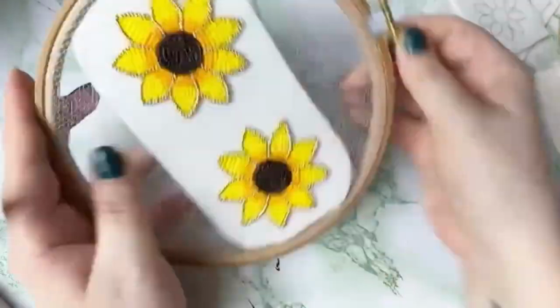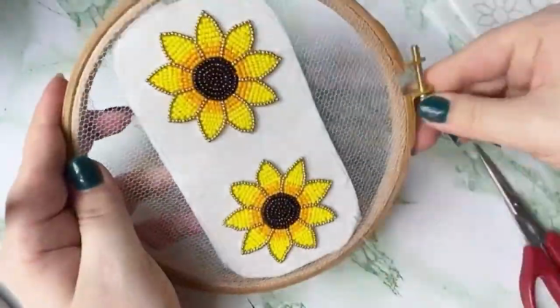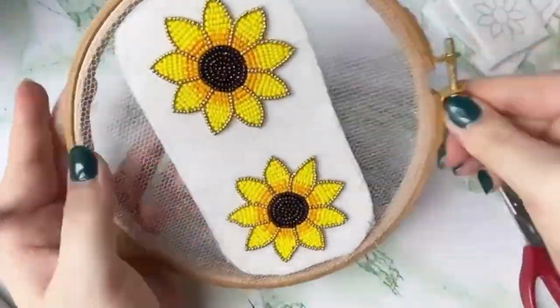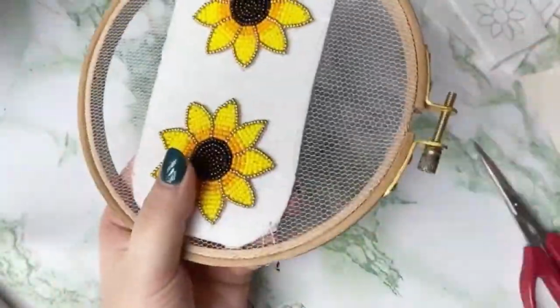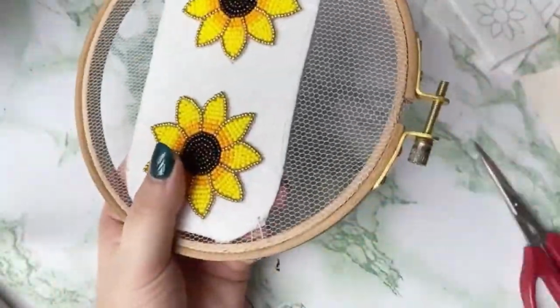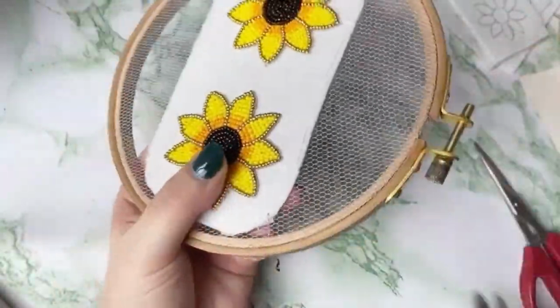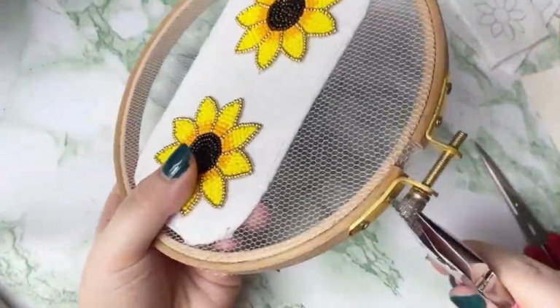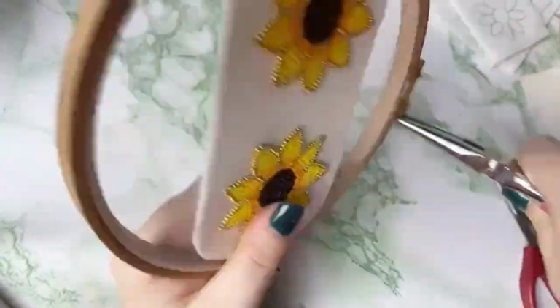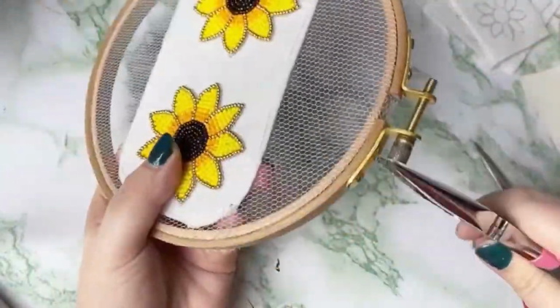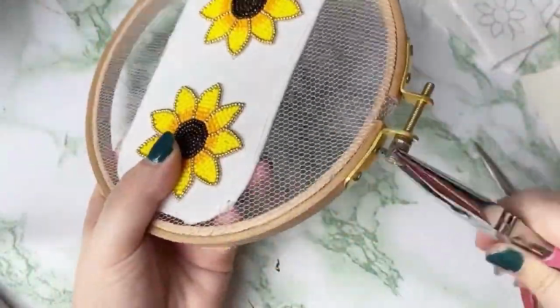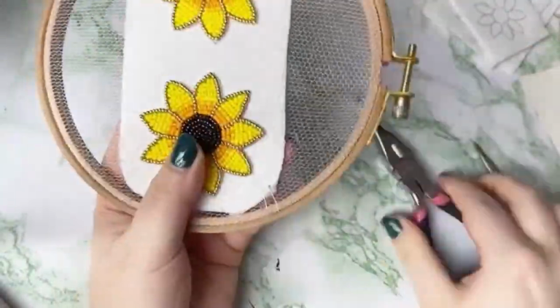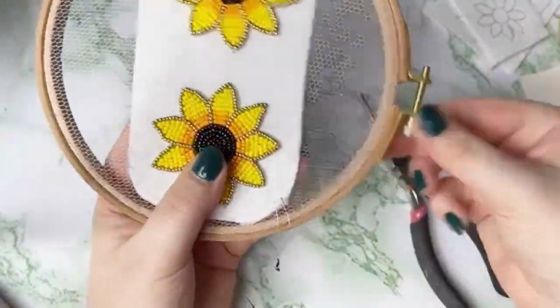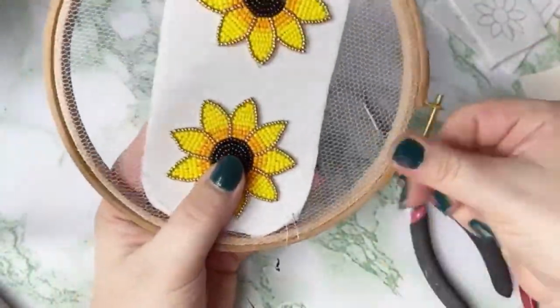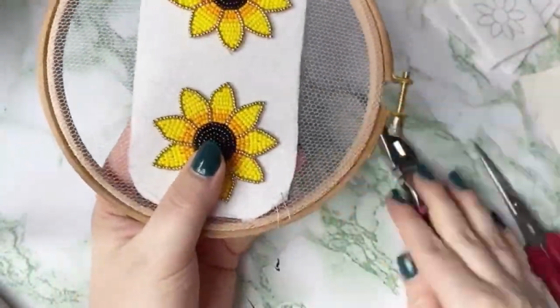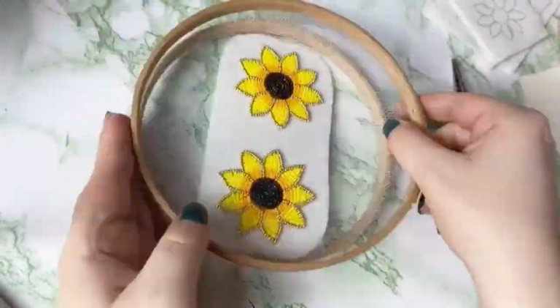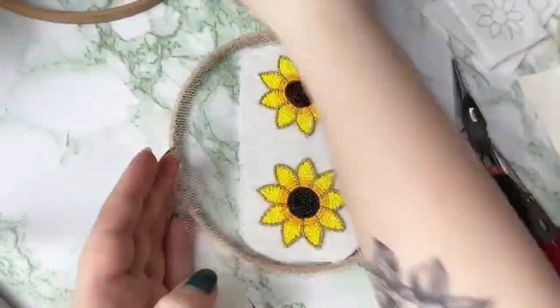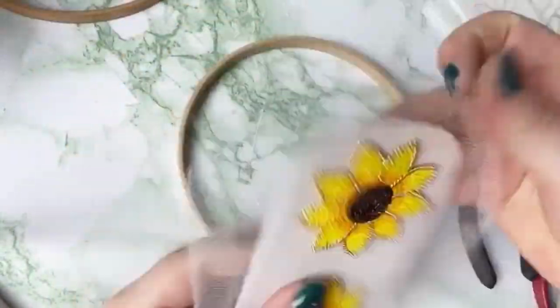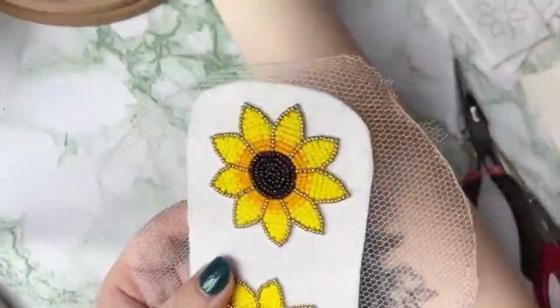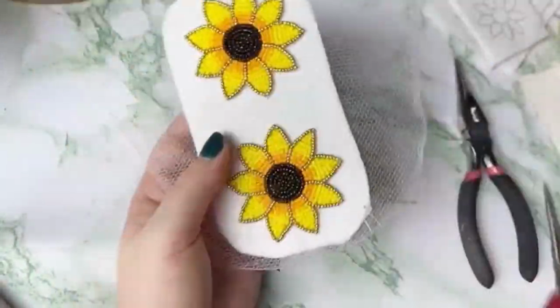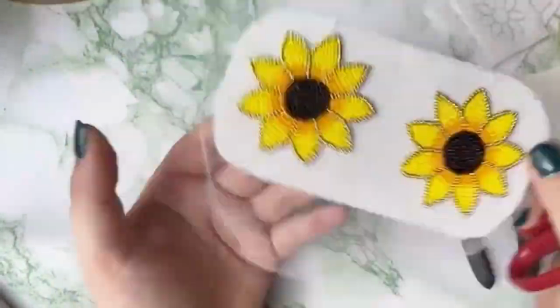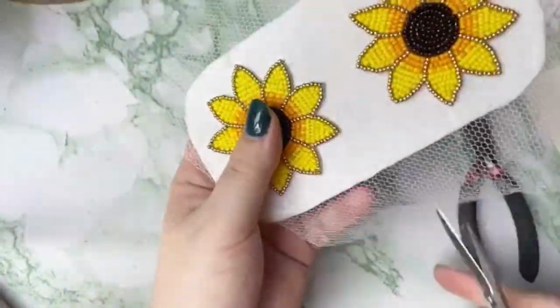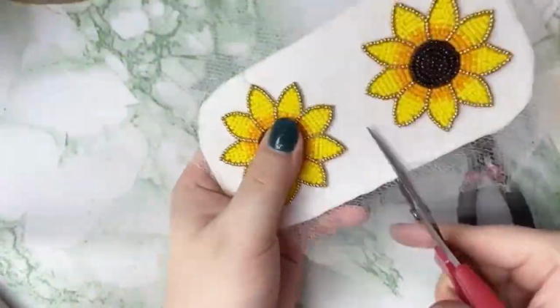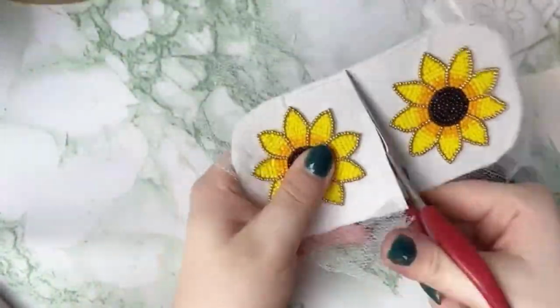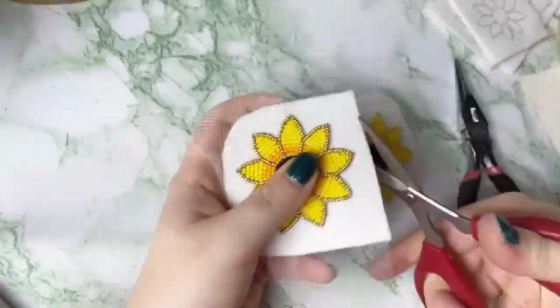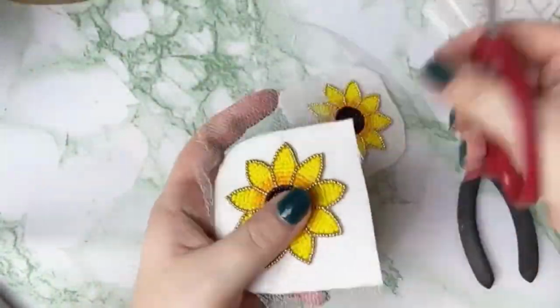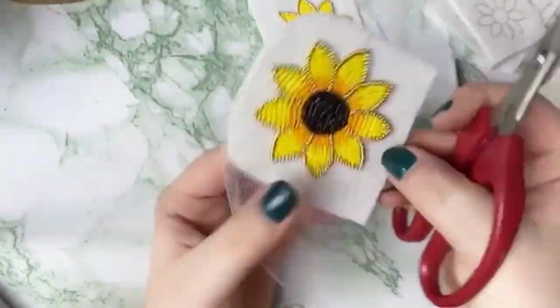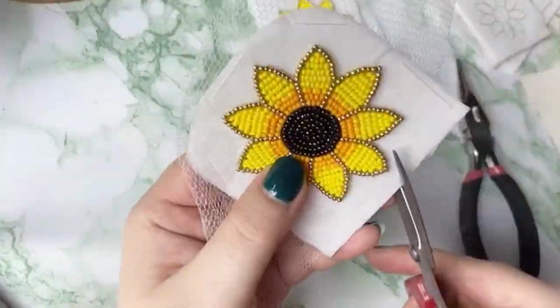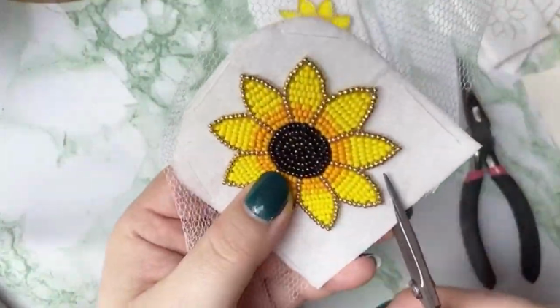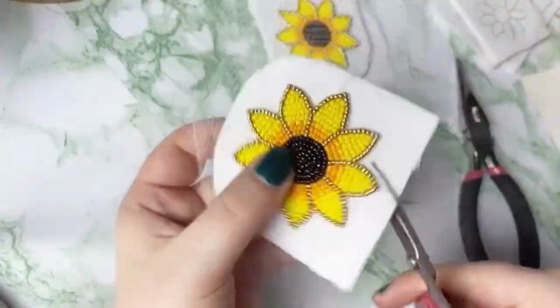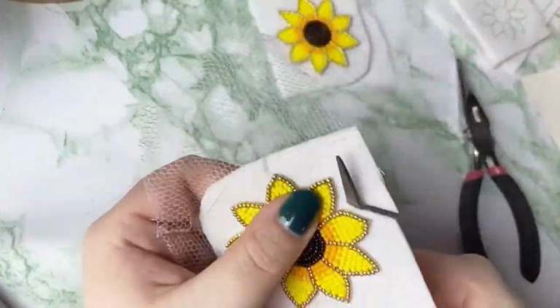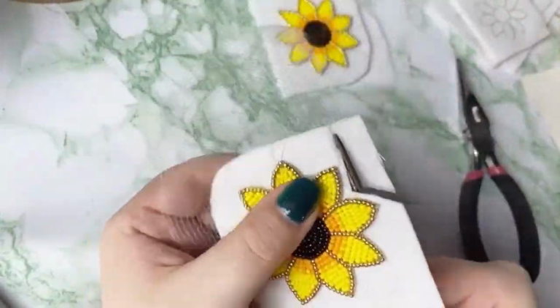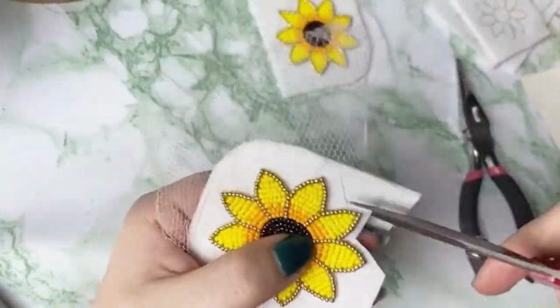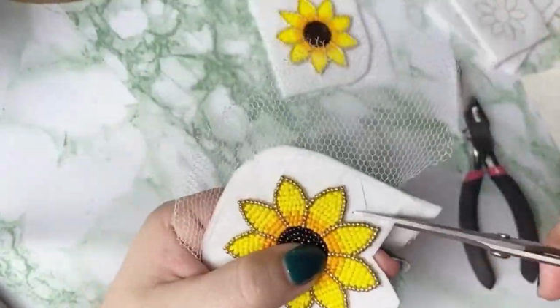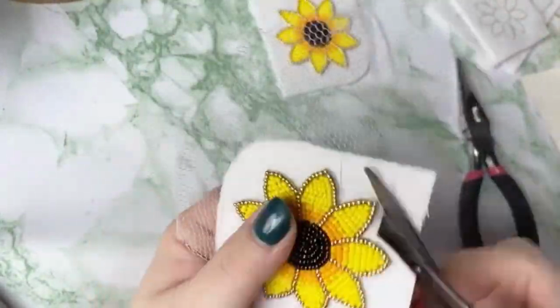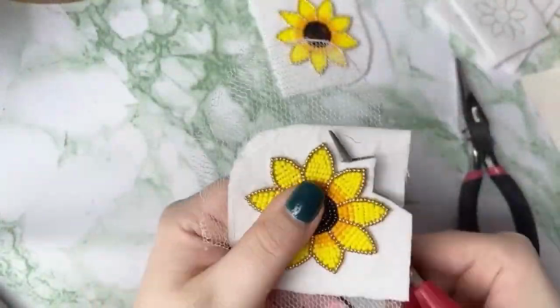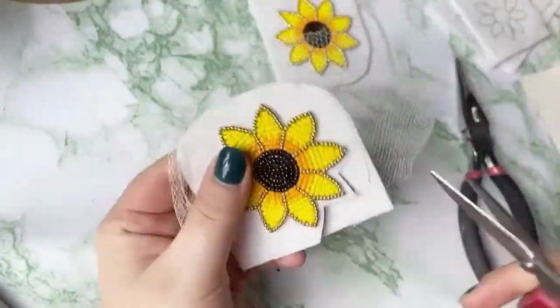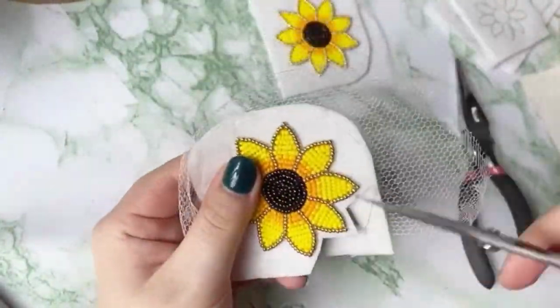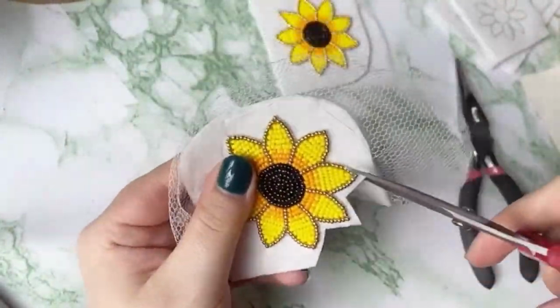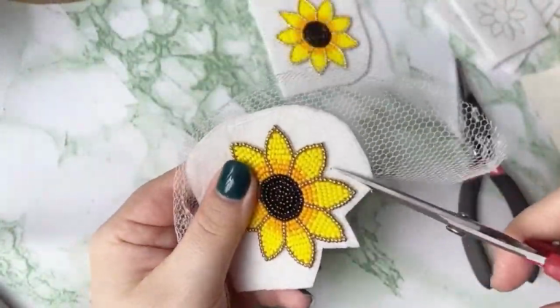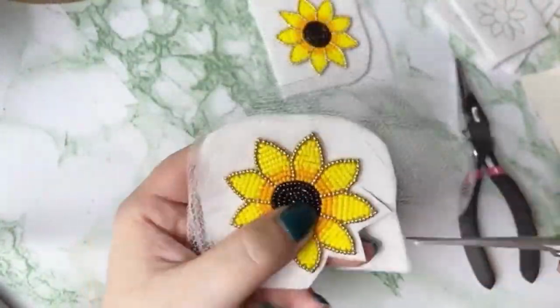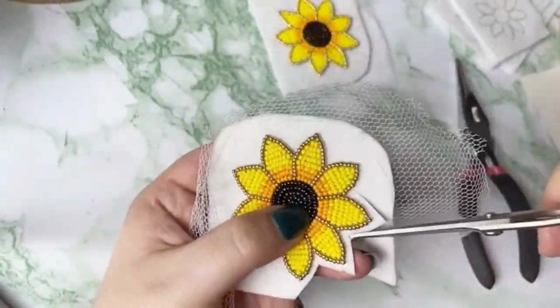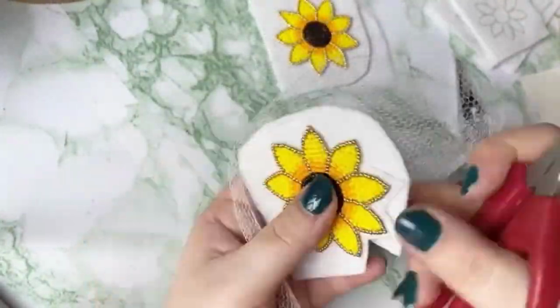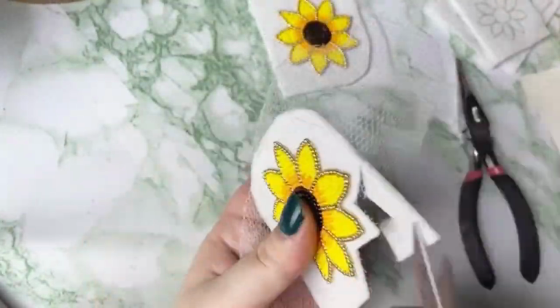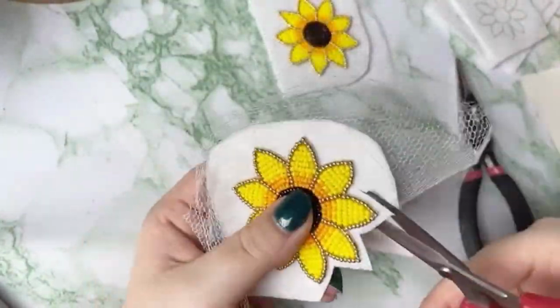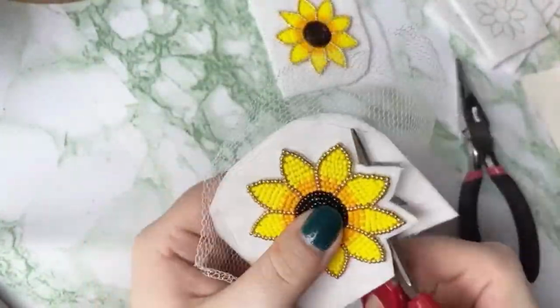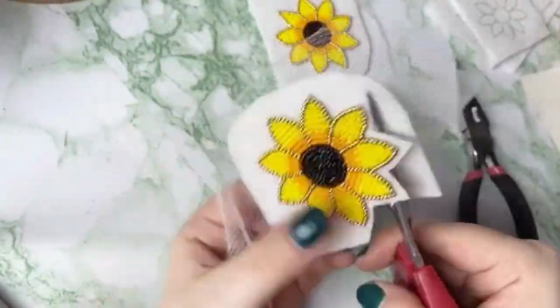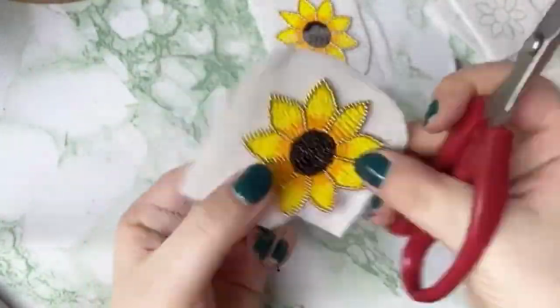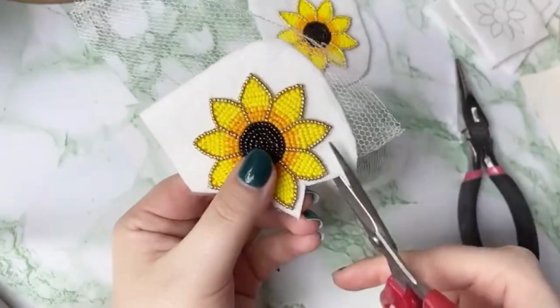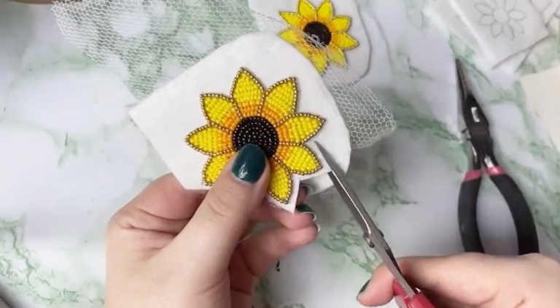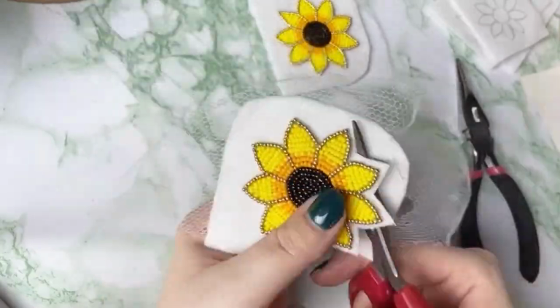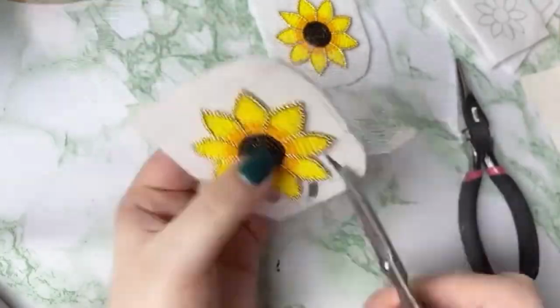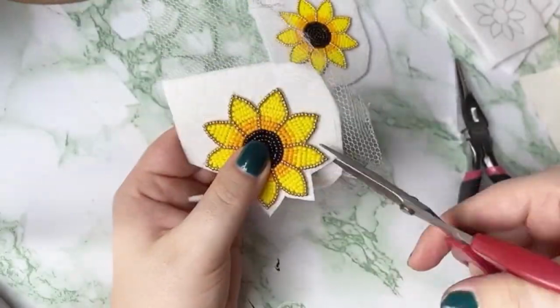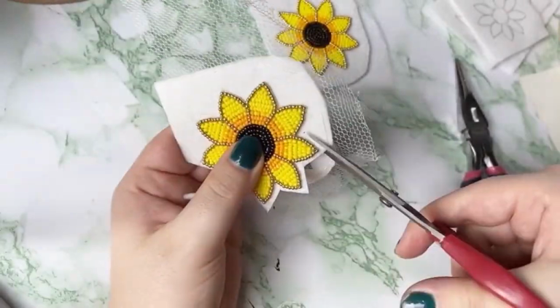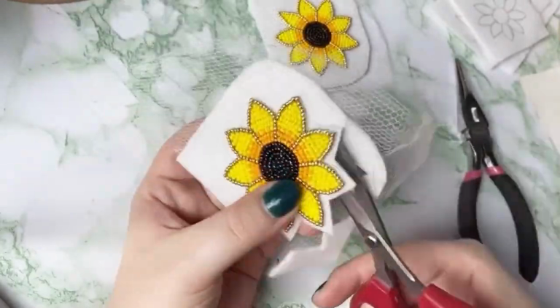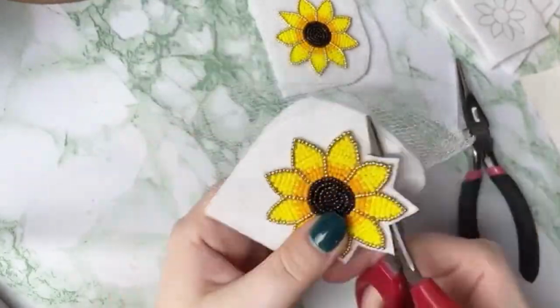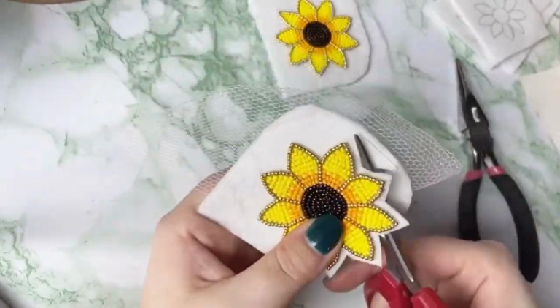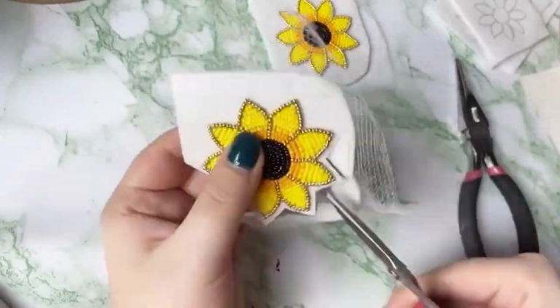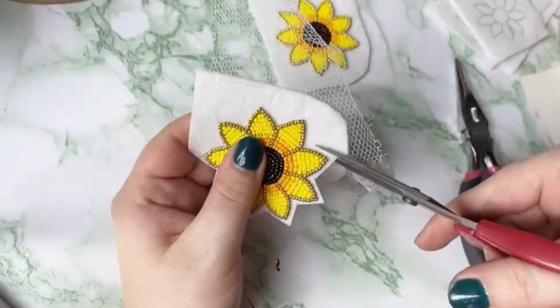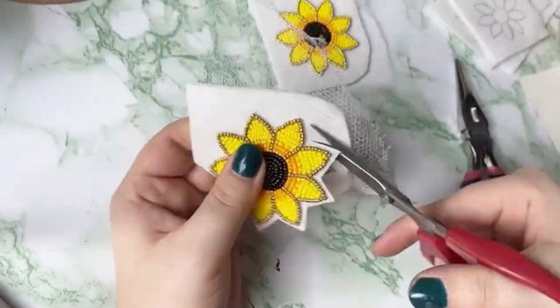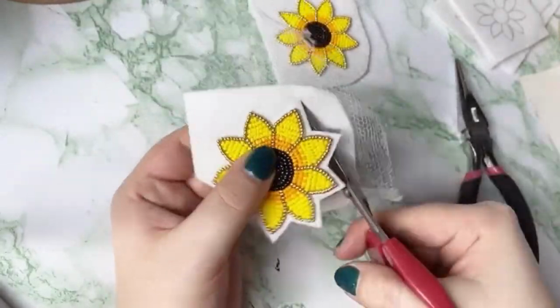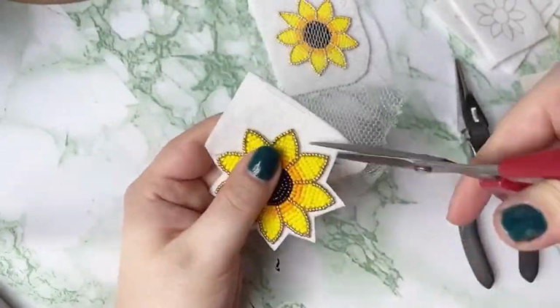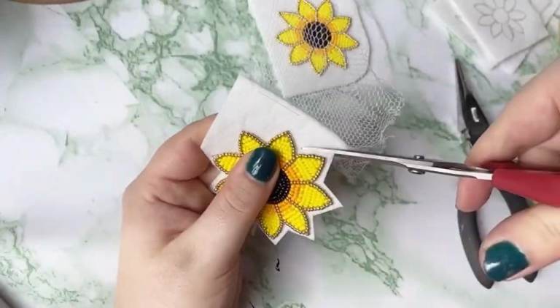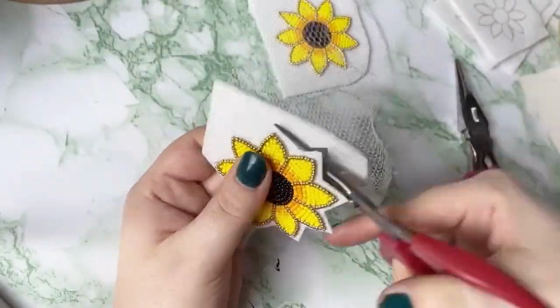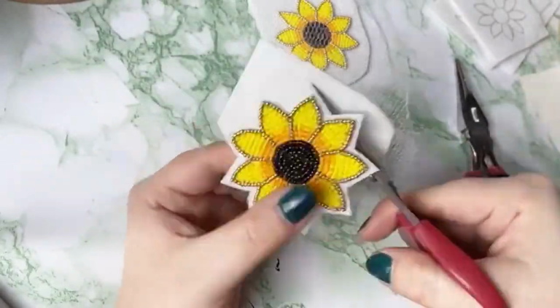Welcome back to my channel. Today I'm going to show you how to use fingernail posts with two different earrings, a large pair and a small pair.